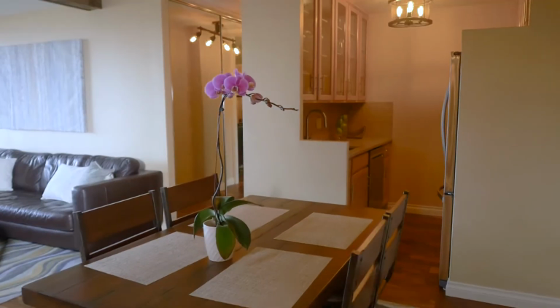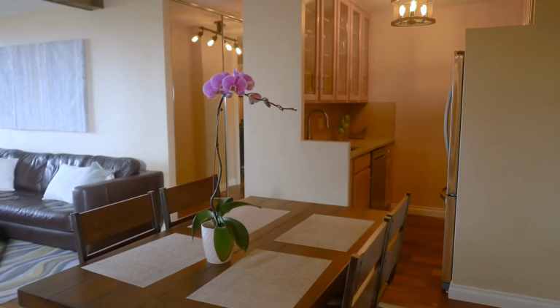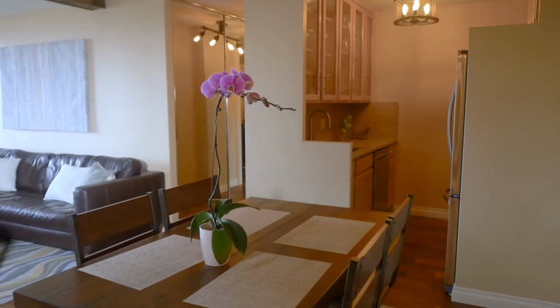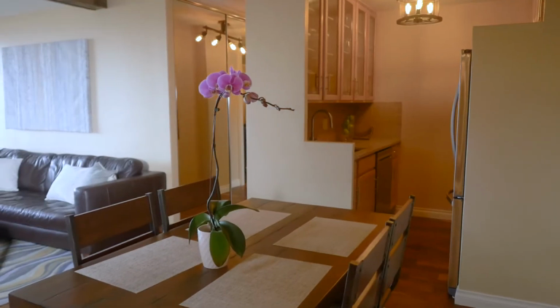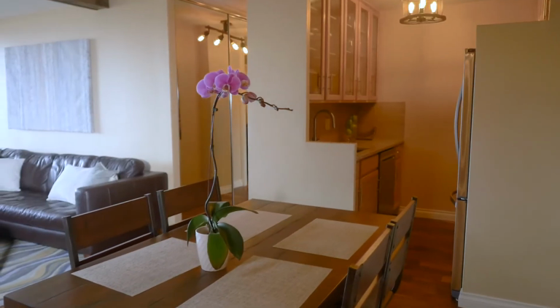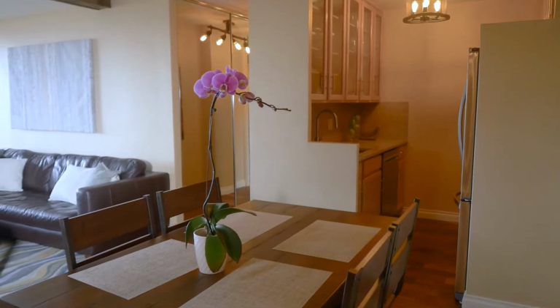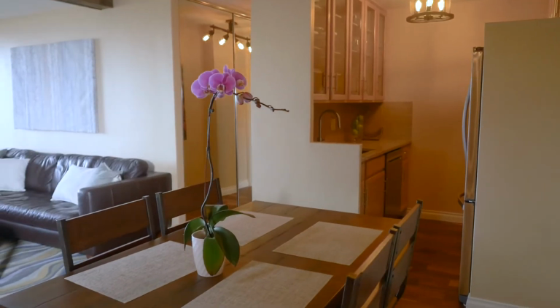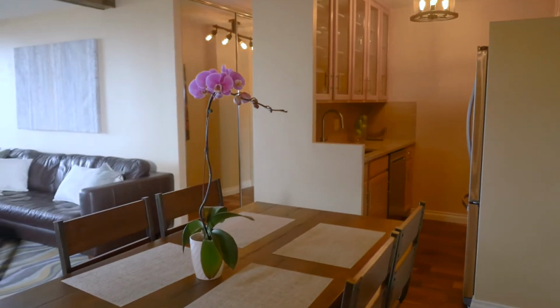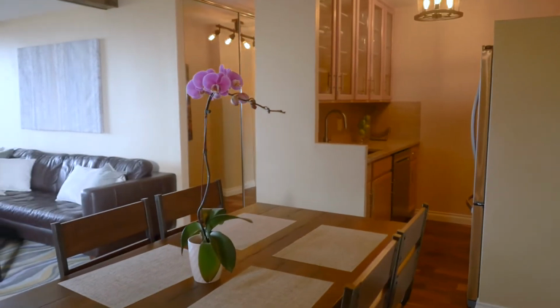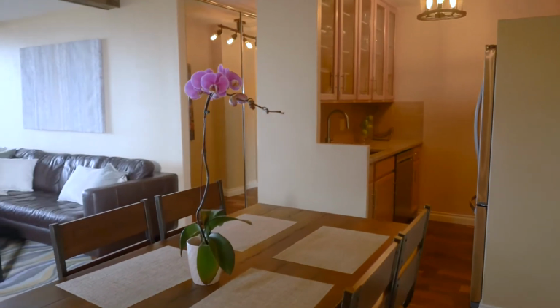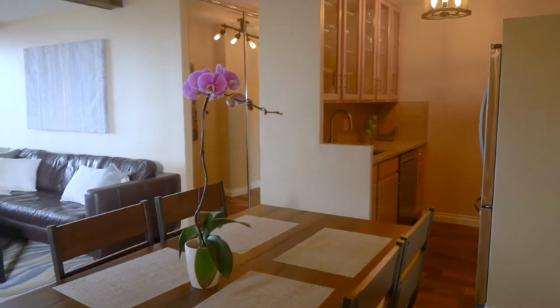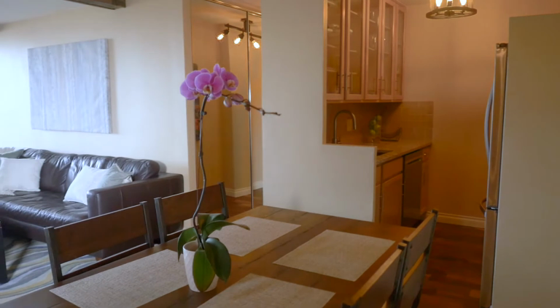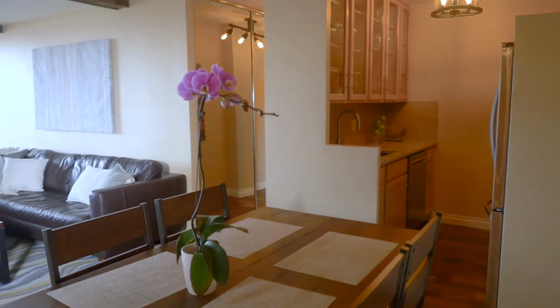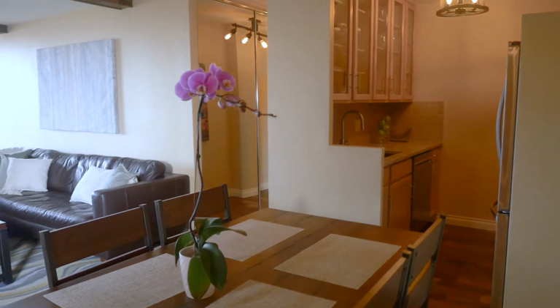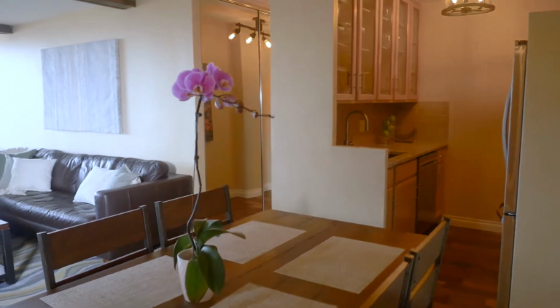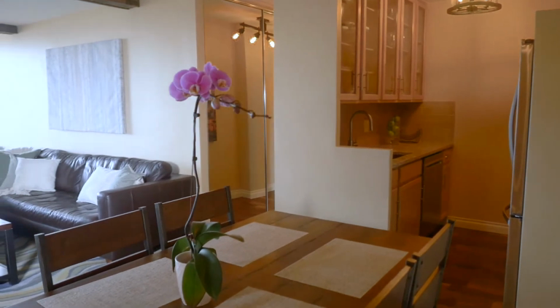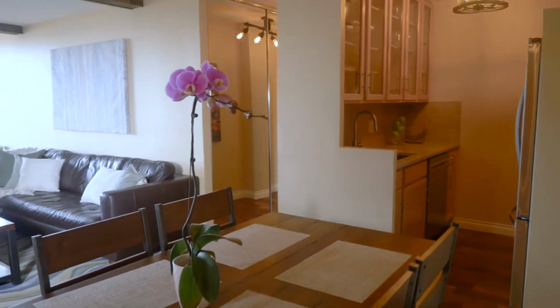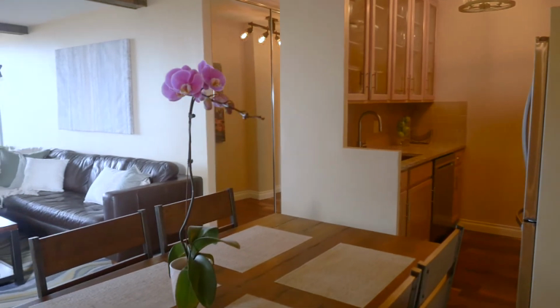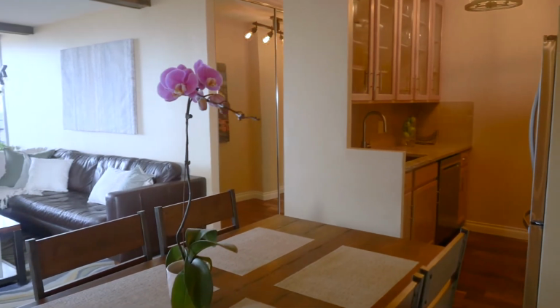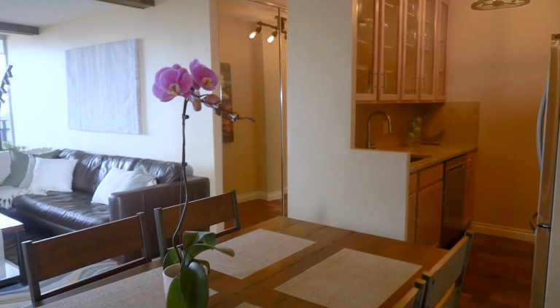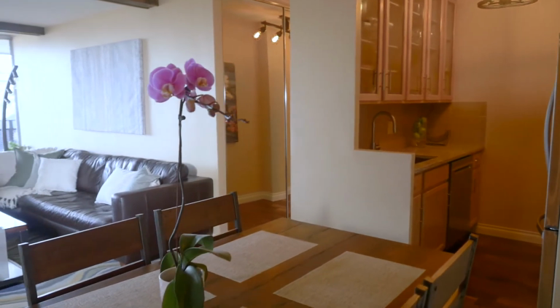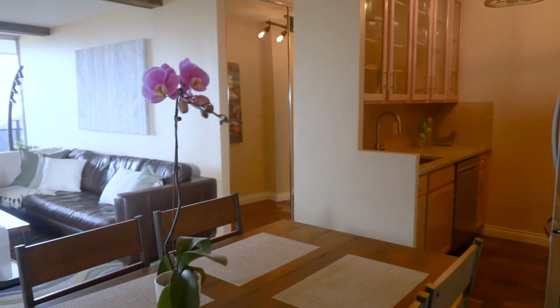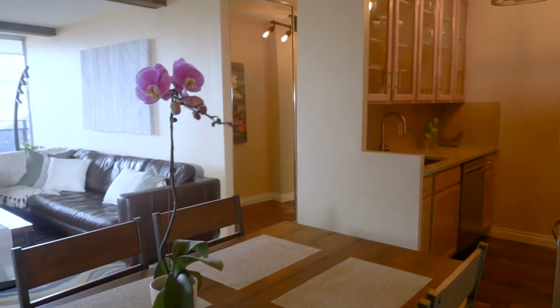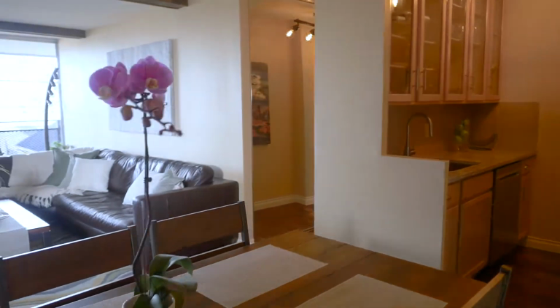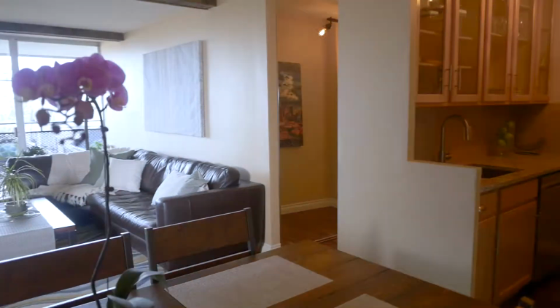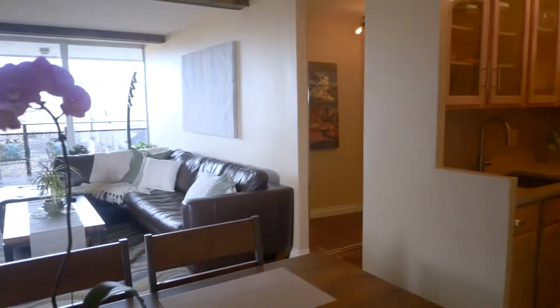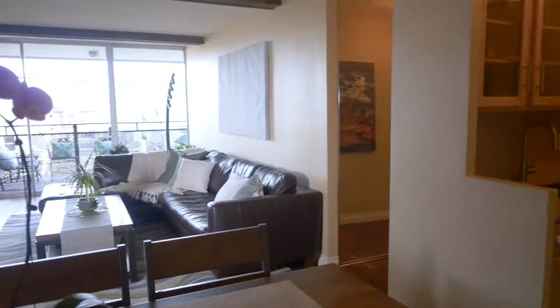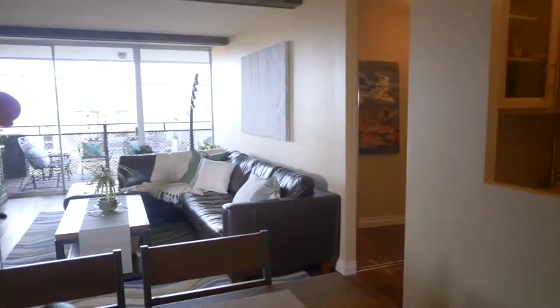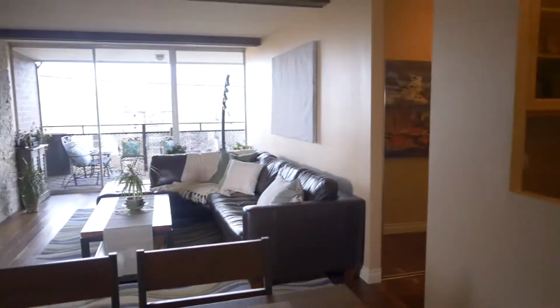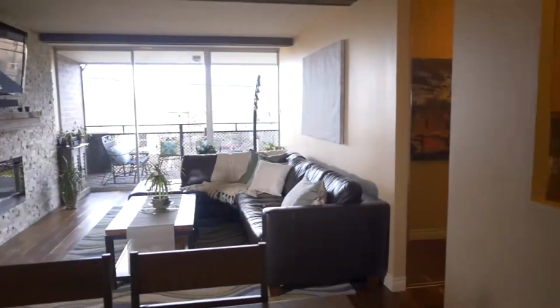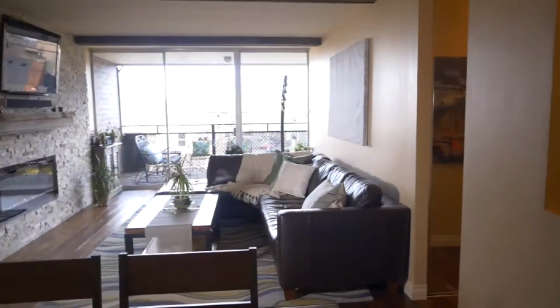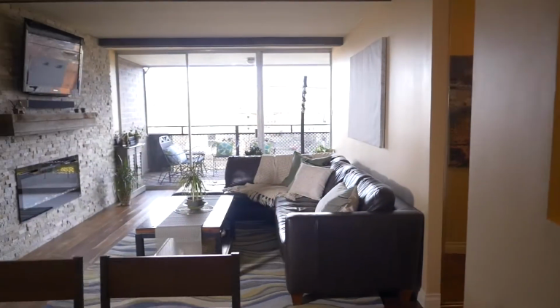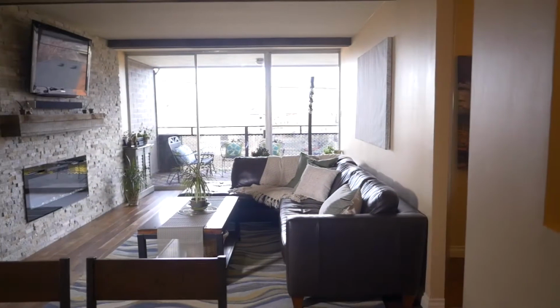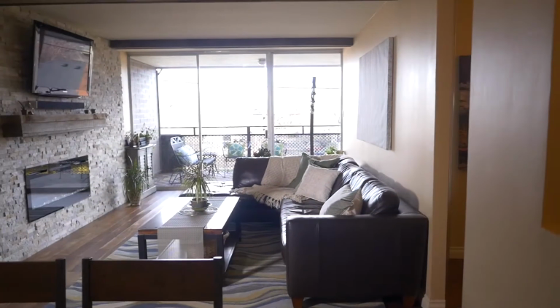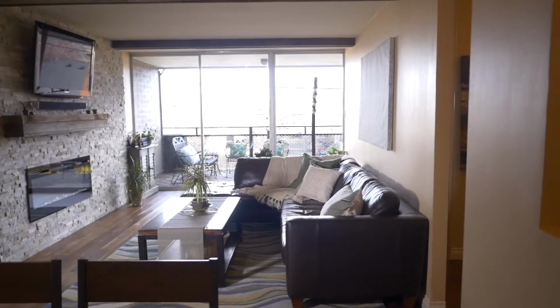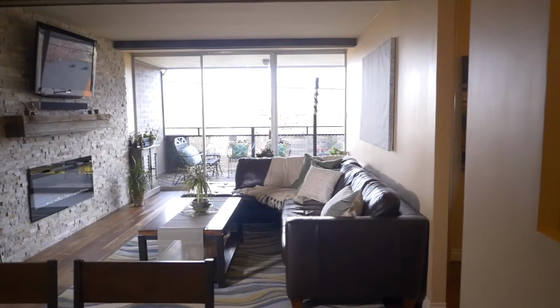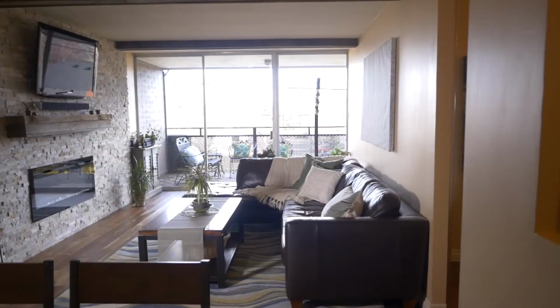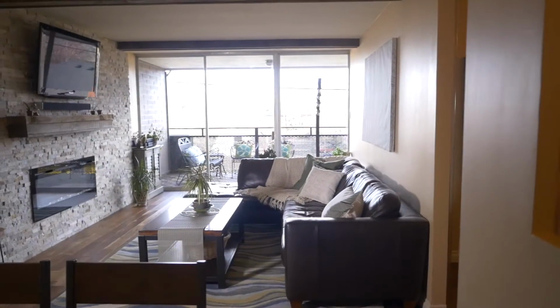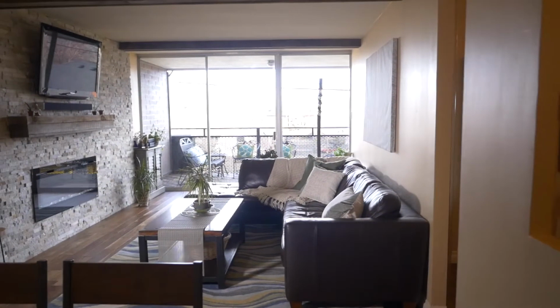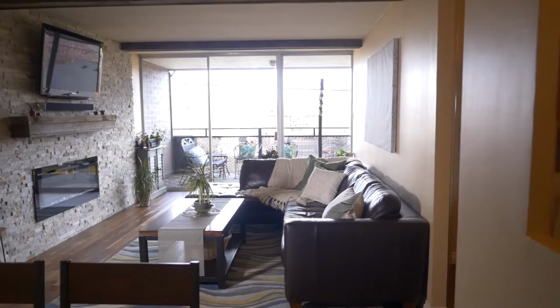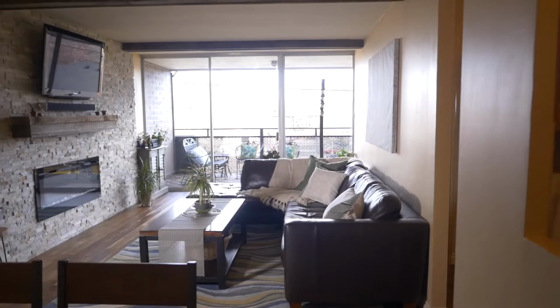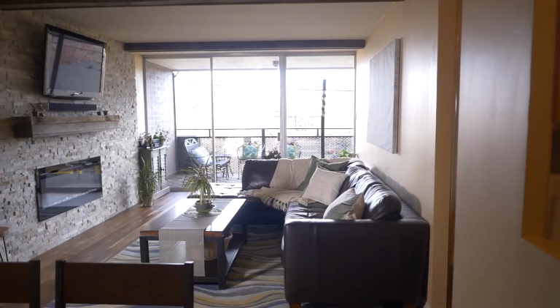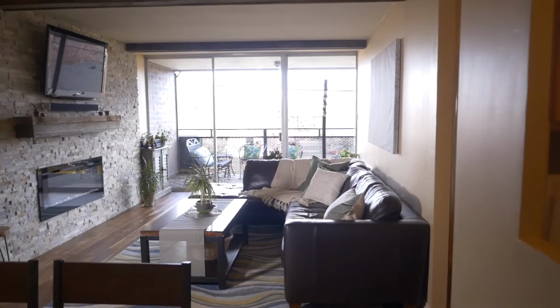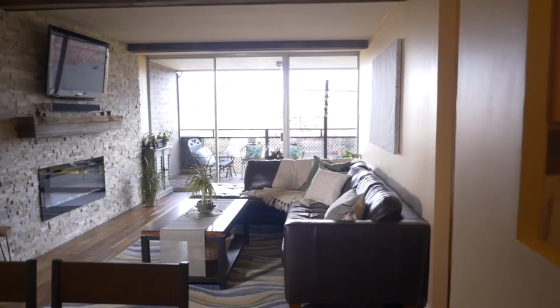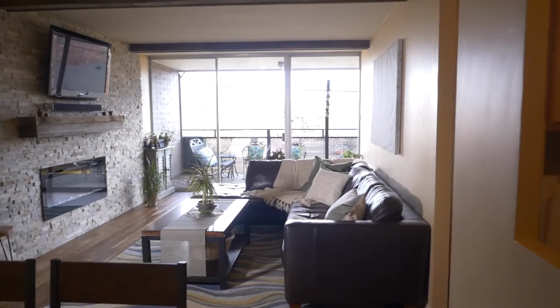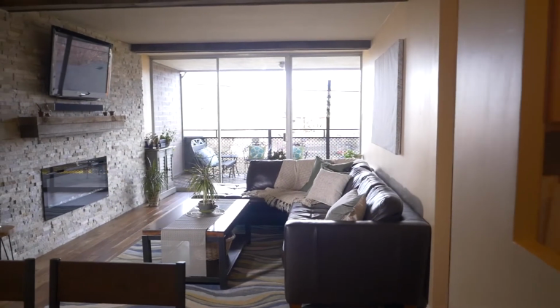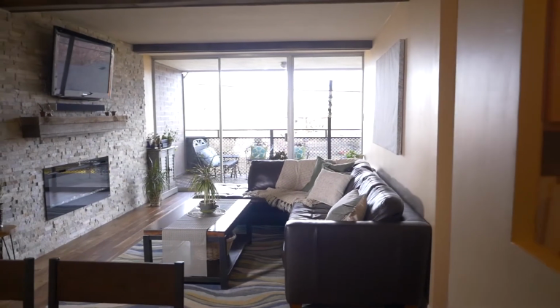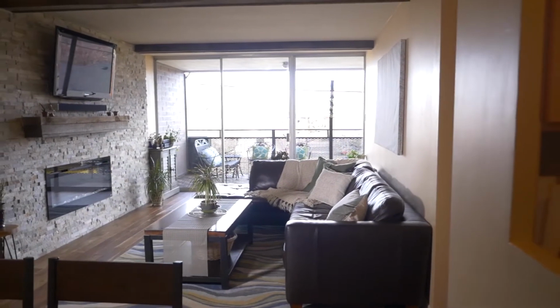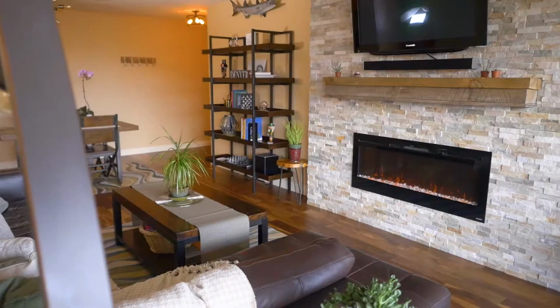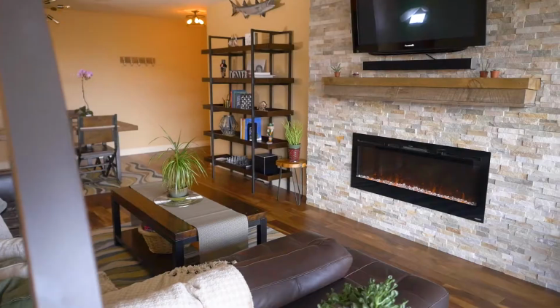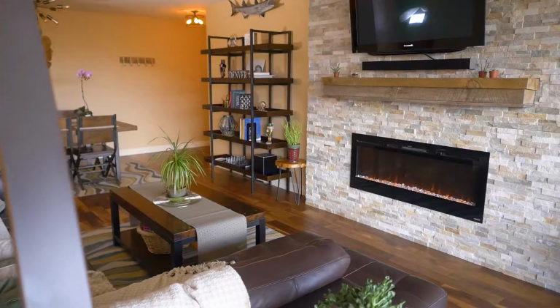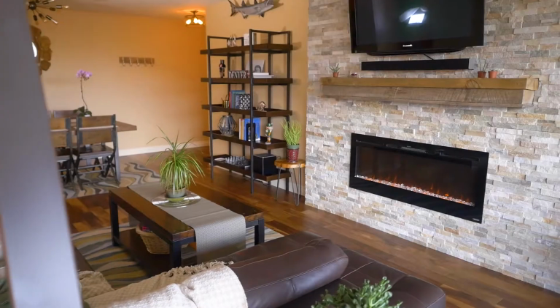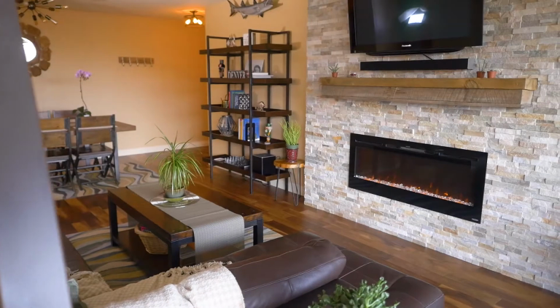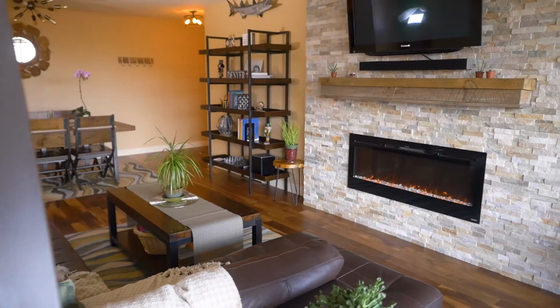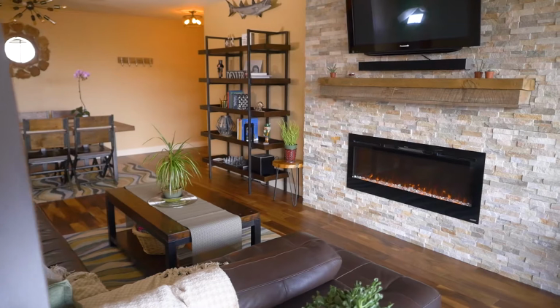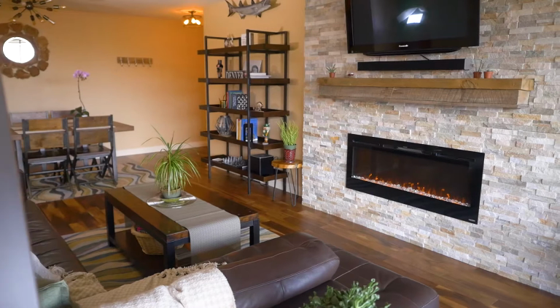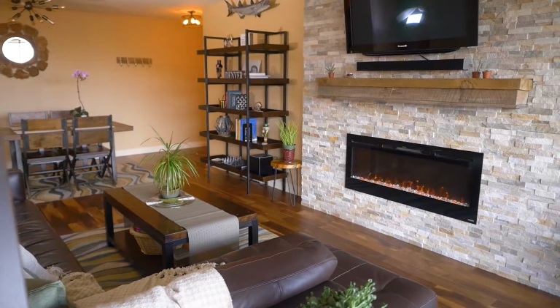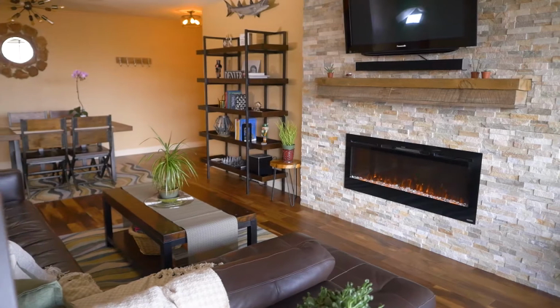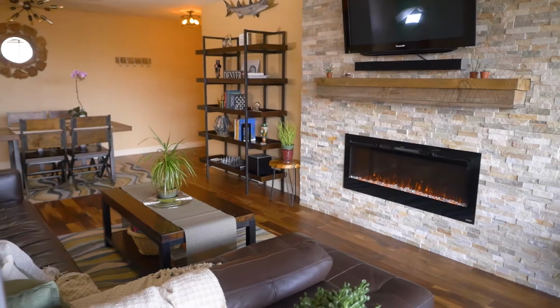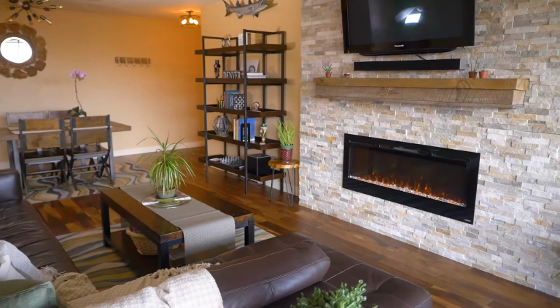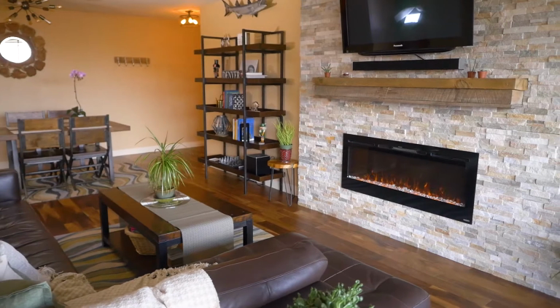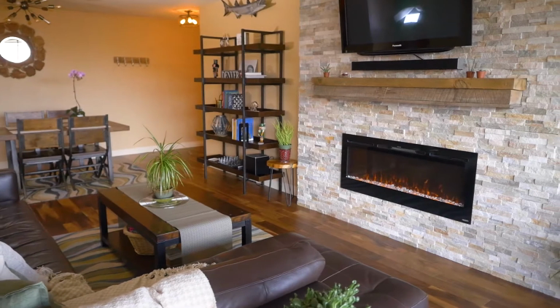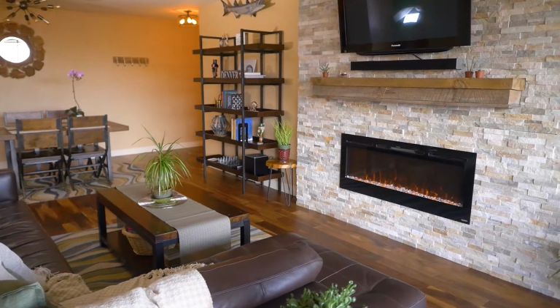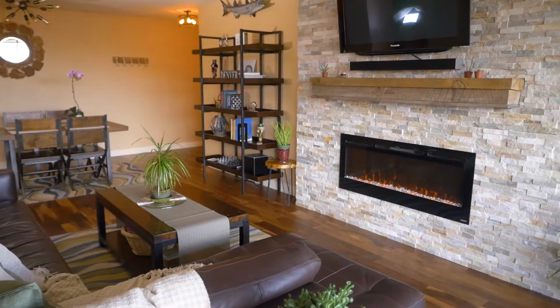Entertaining here is a breeze with an open floor plan and a huge covered balcony right off the living room.